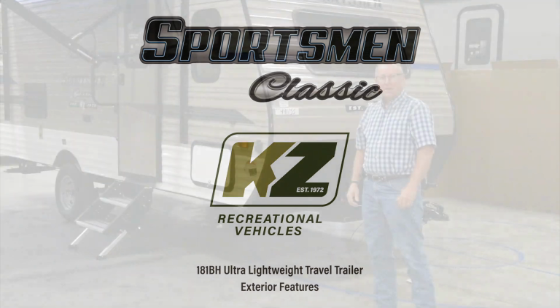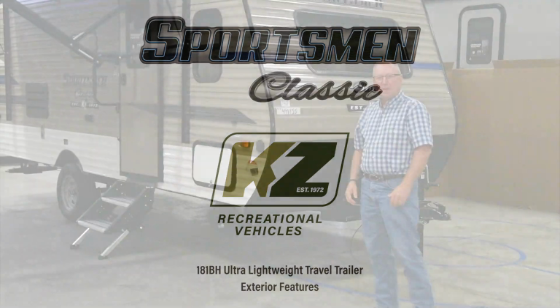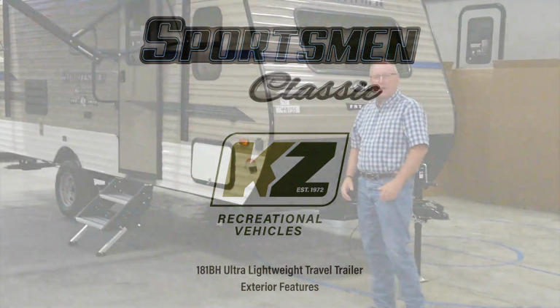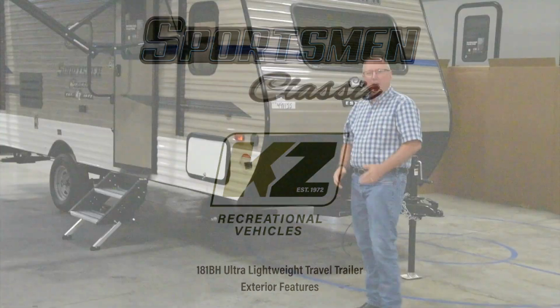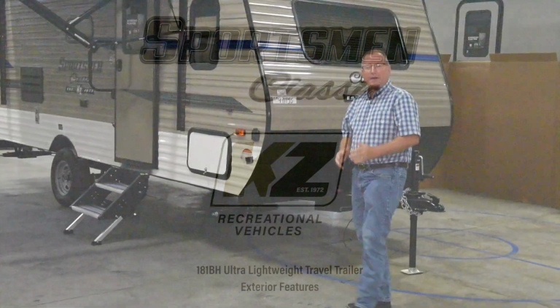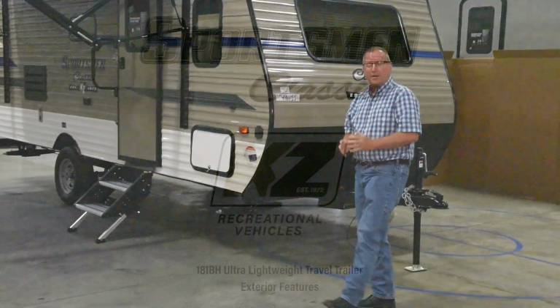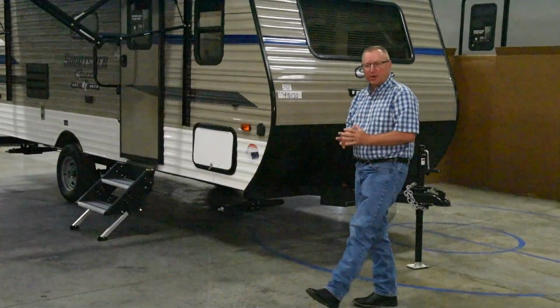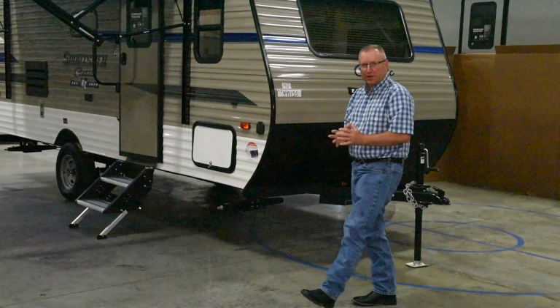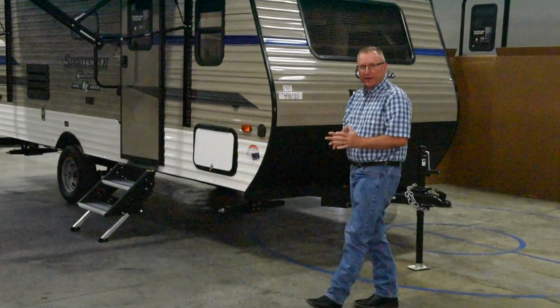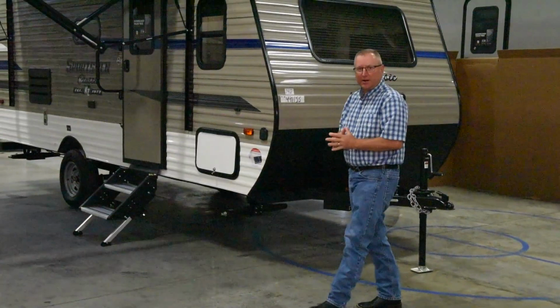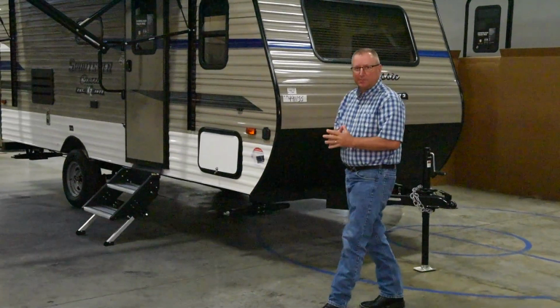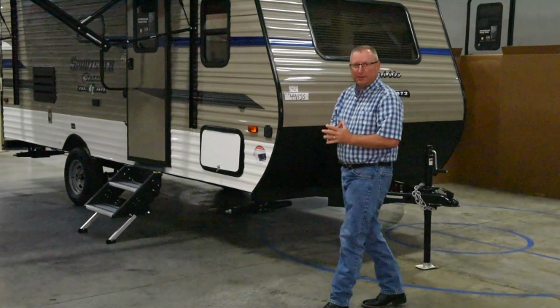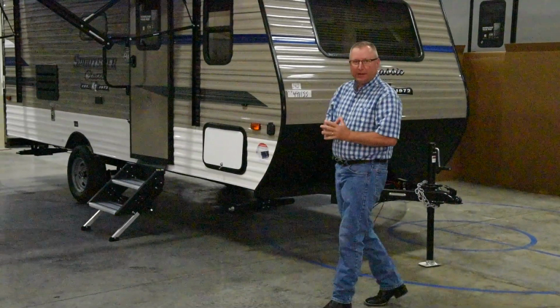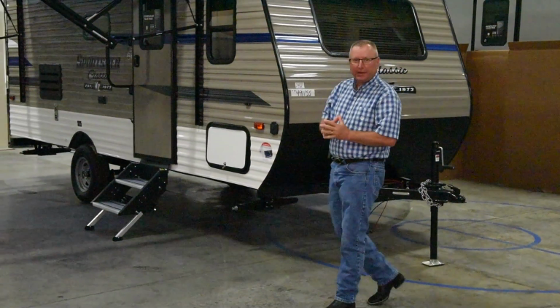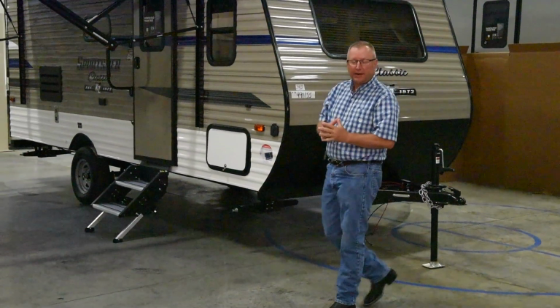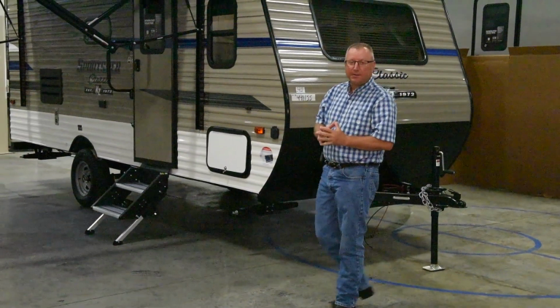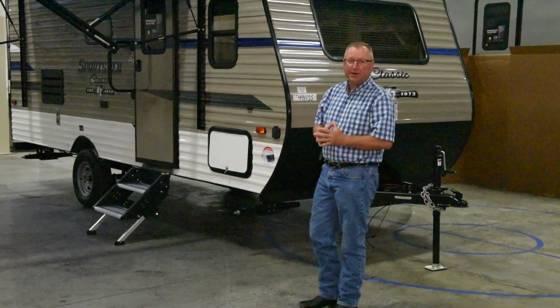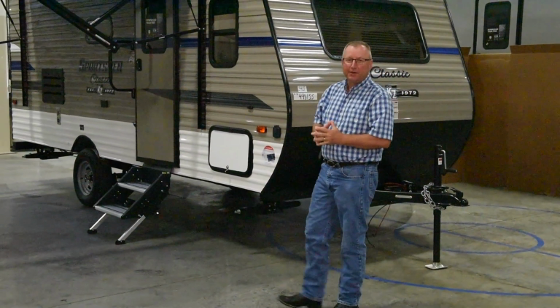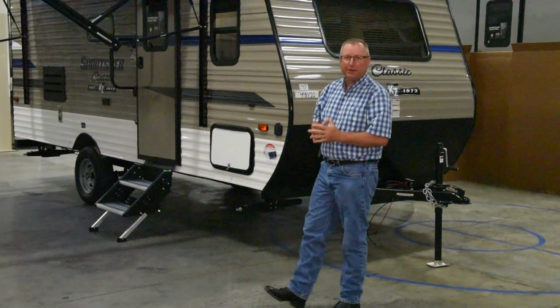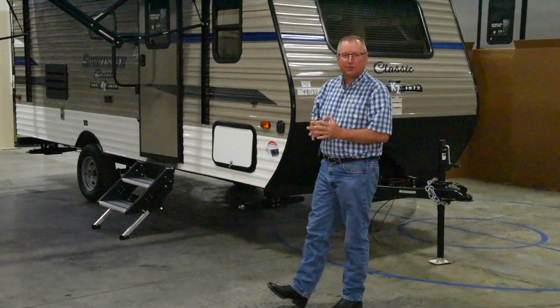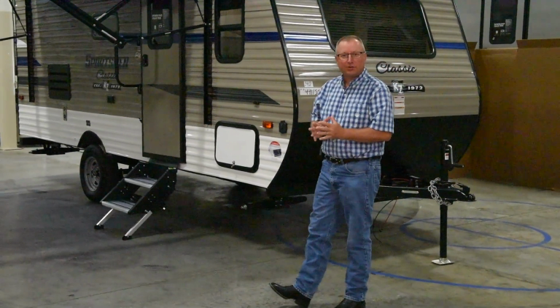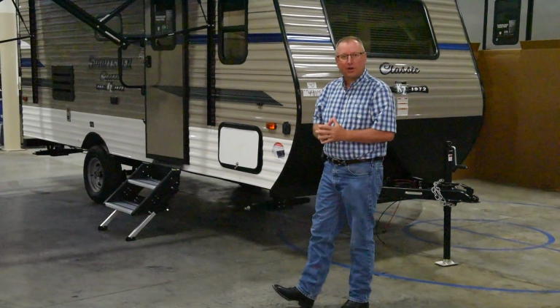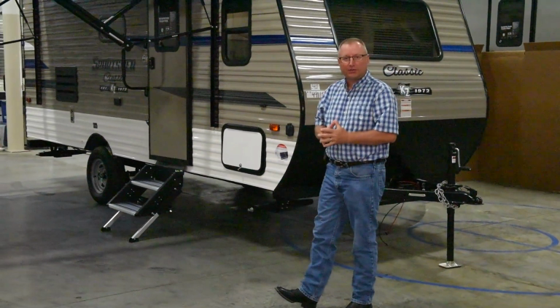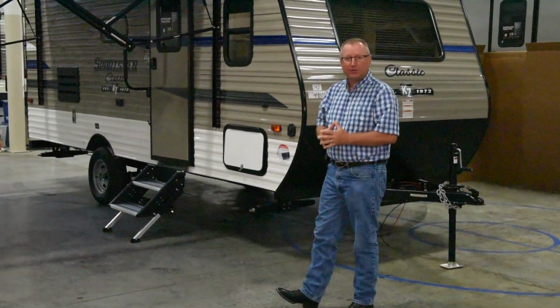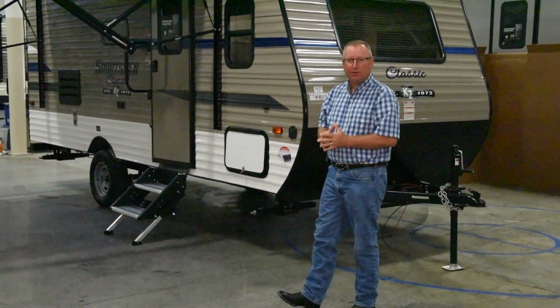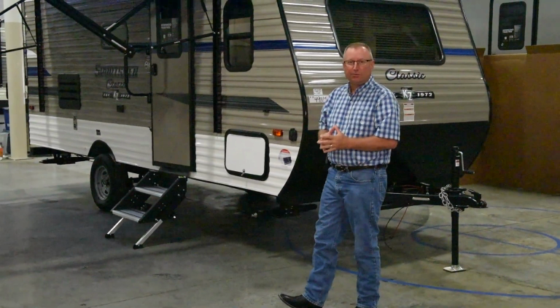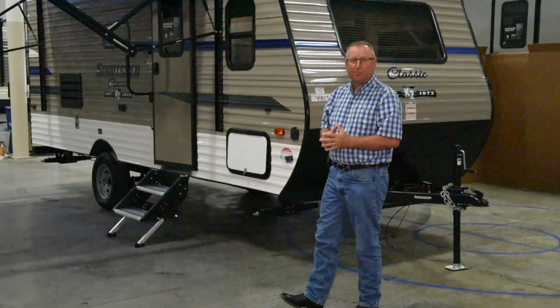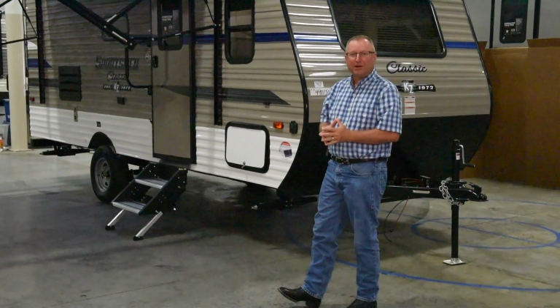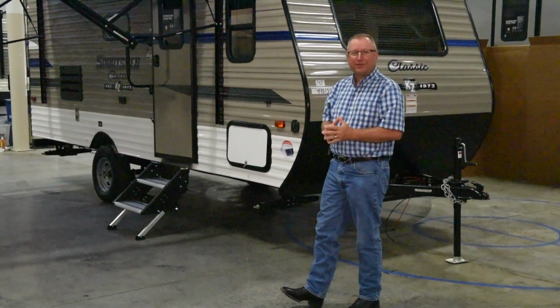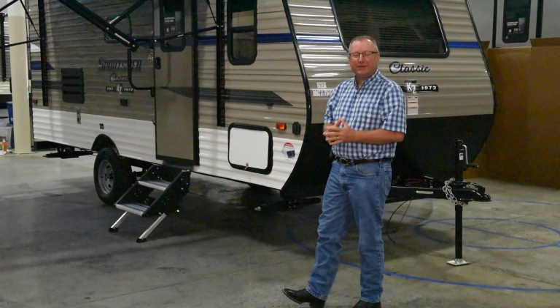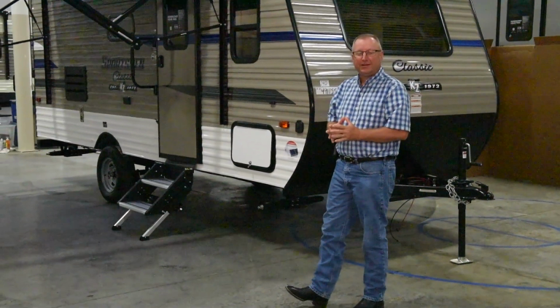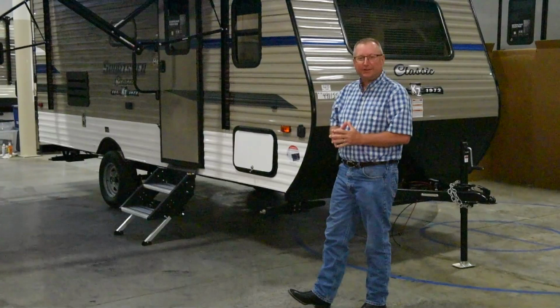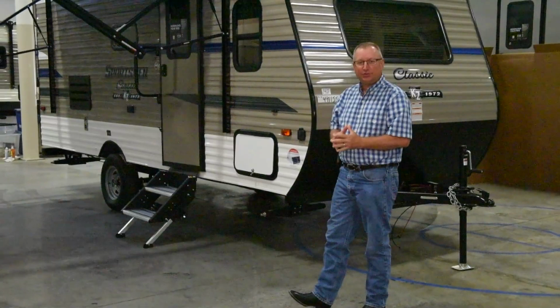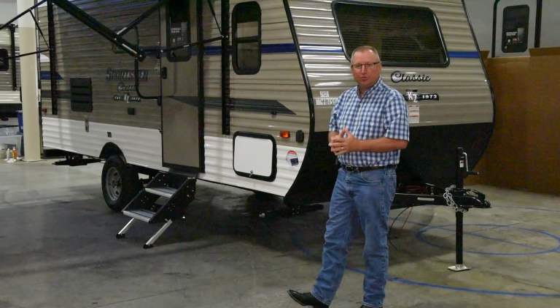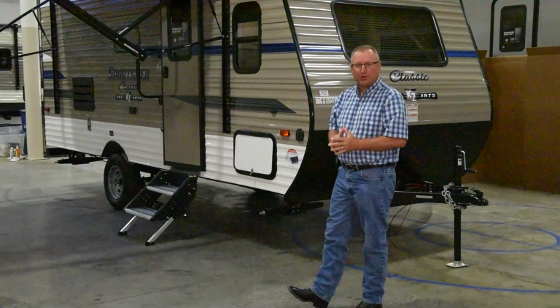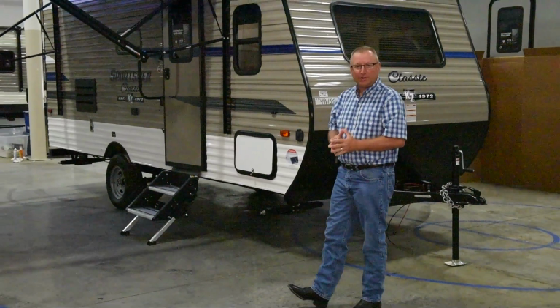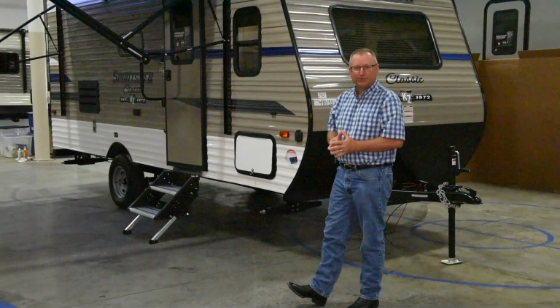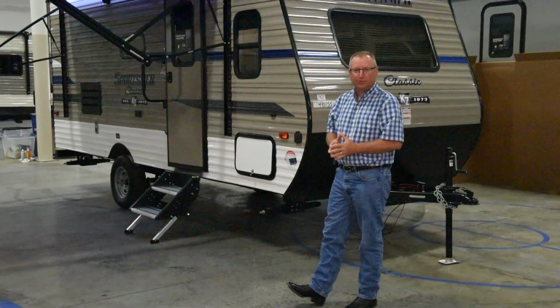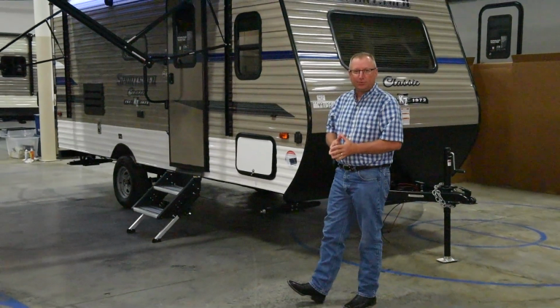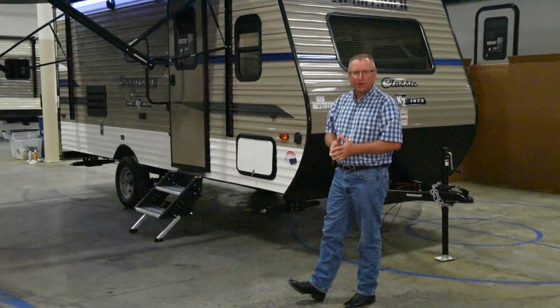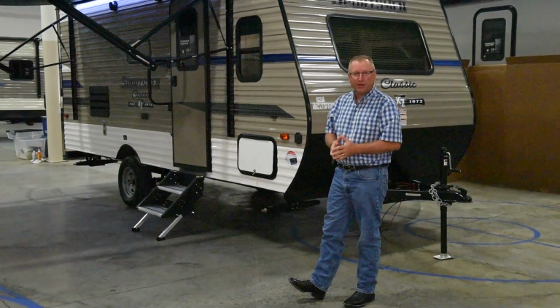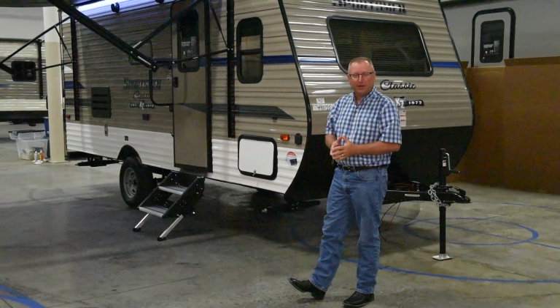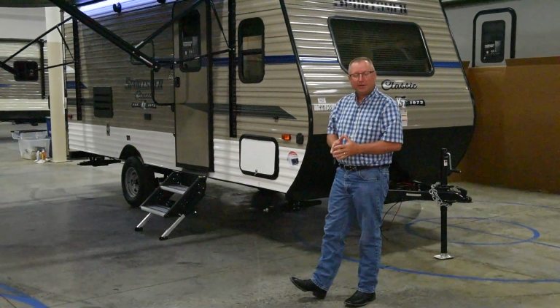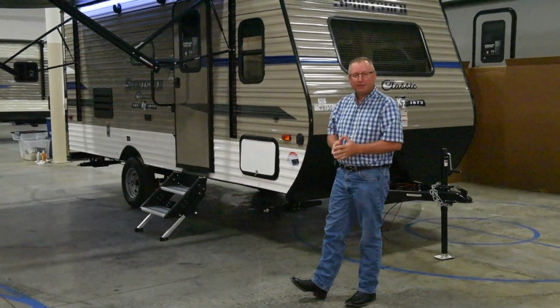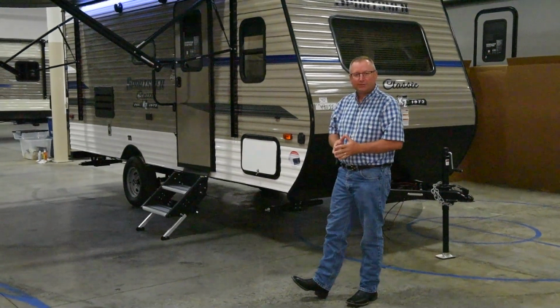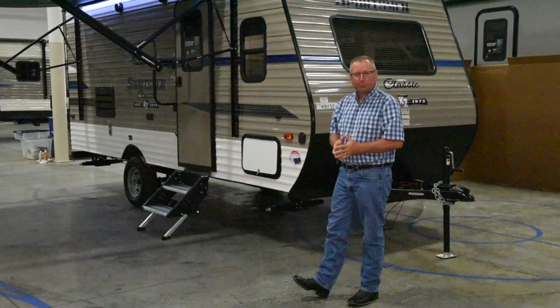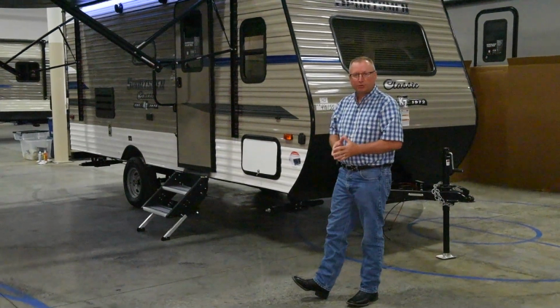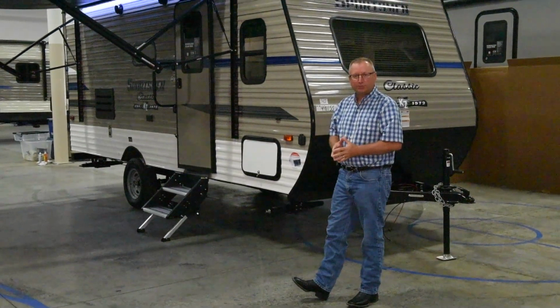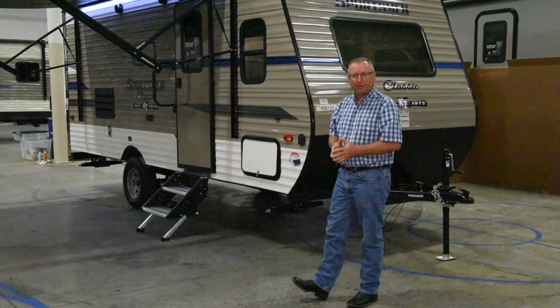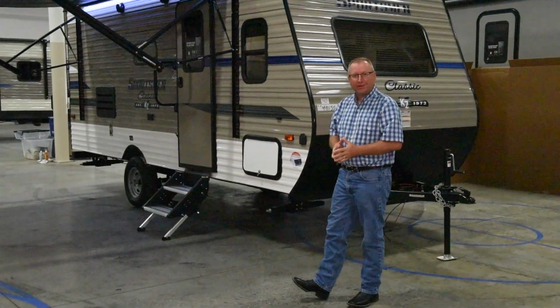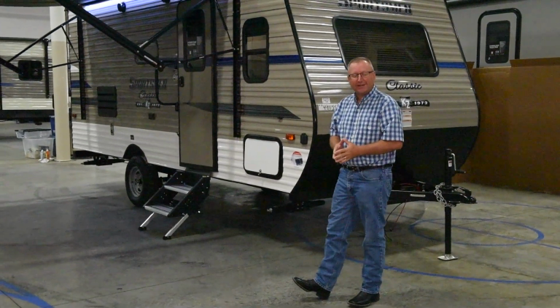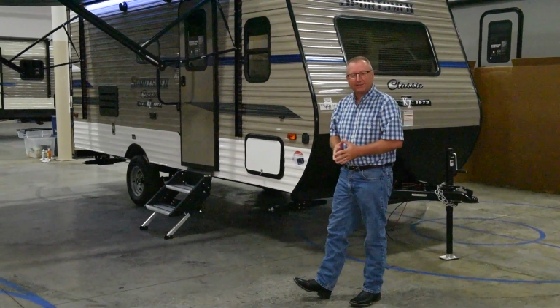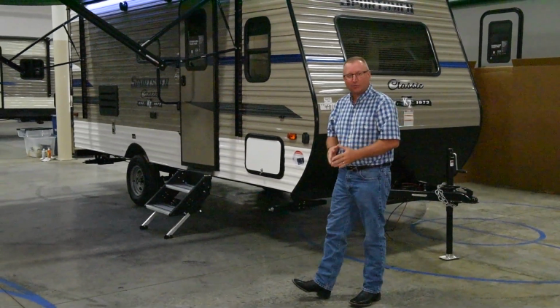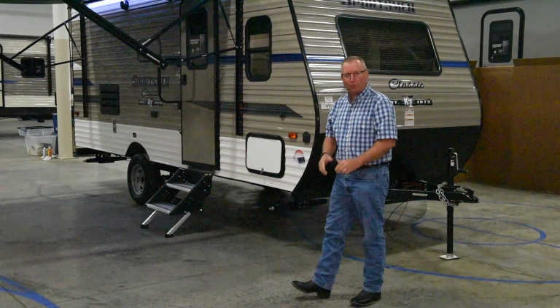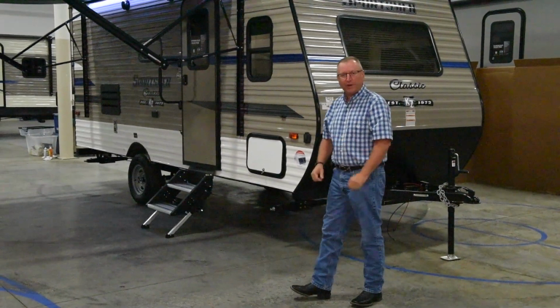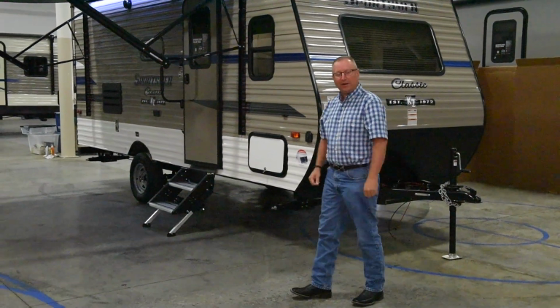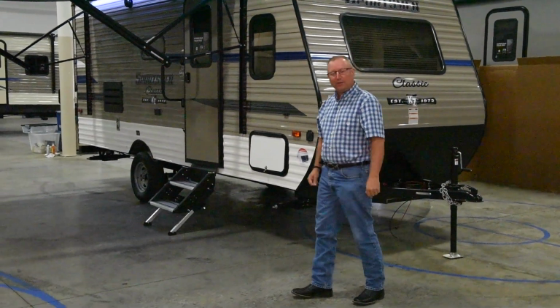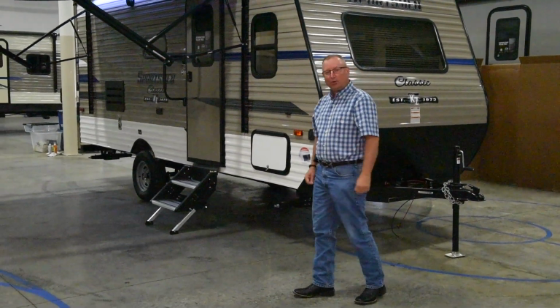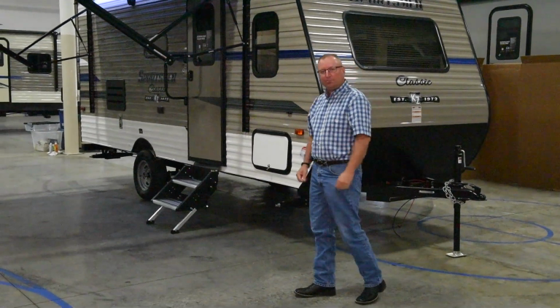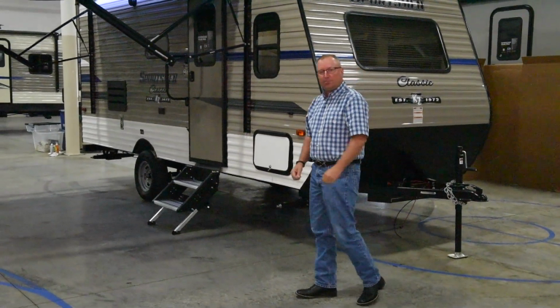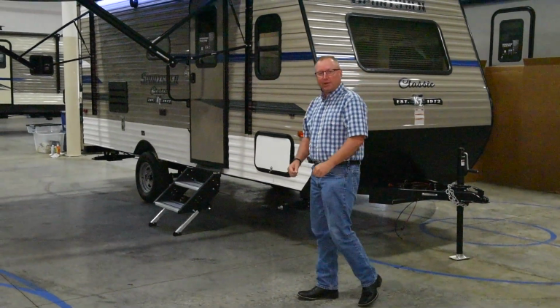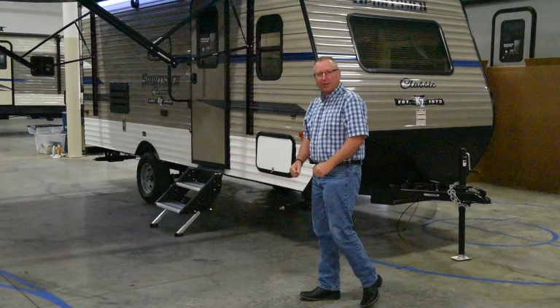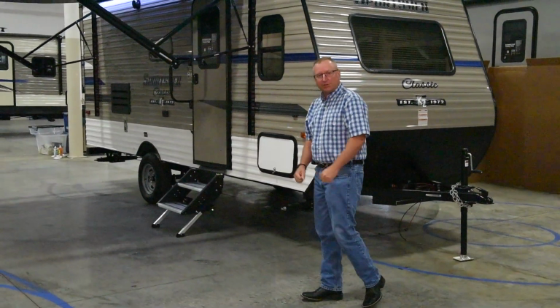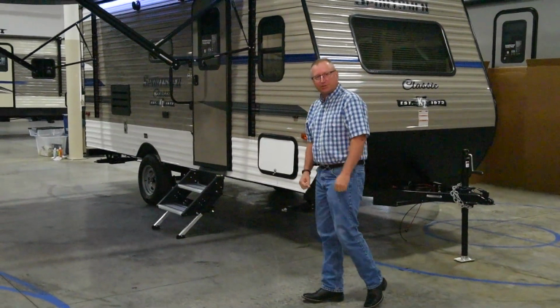Hi, I'm Art Kalb, and I'm here to talk to you about the 2020 Sportsman Classic 181BH.